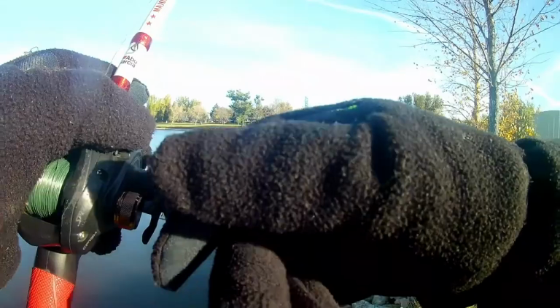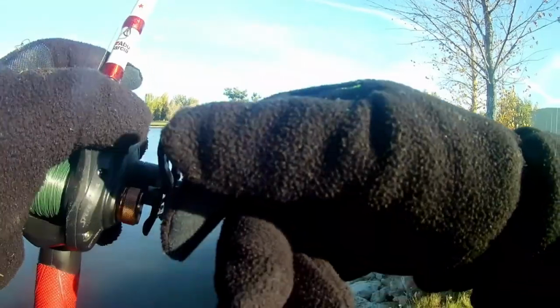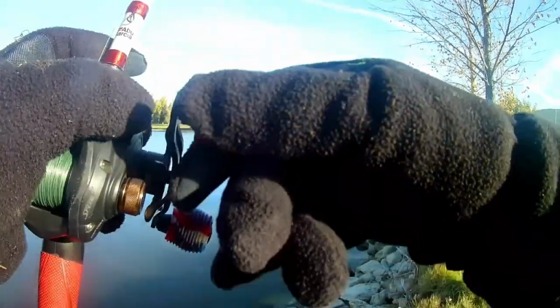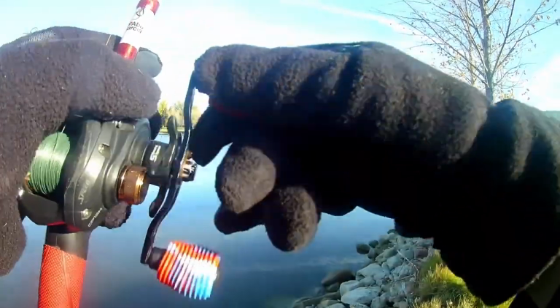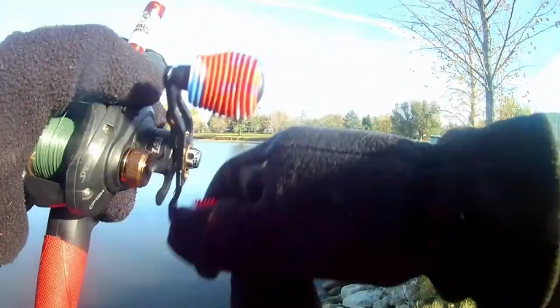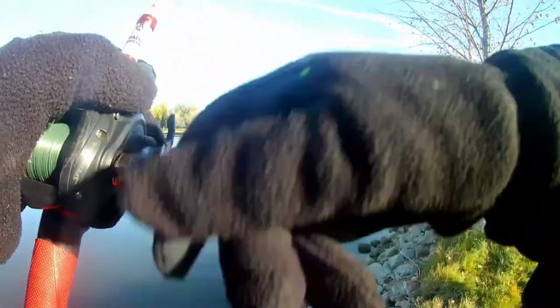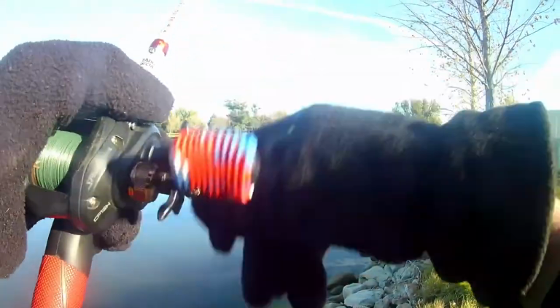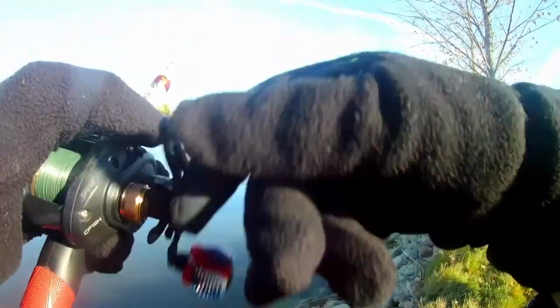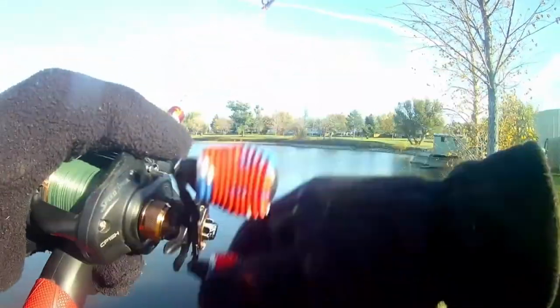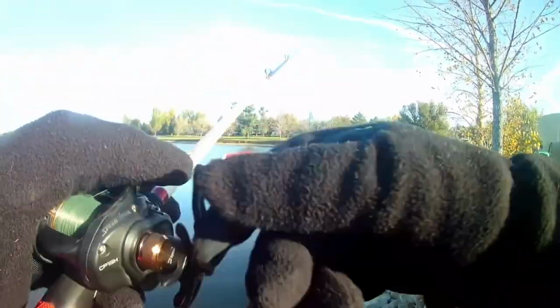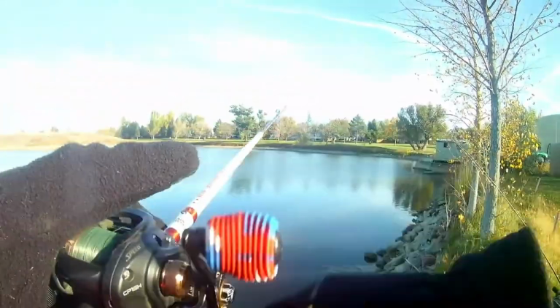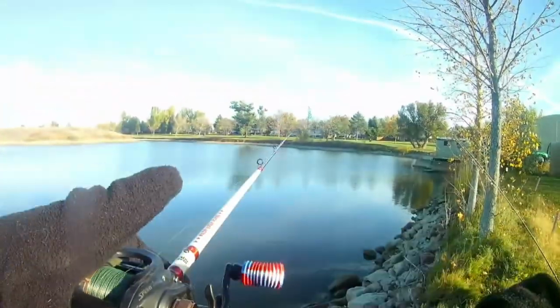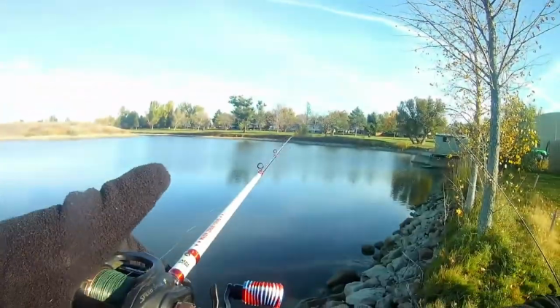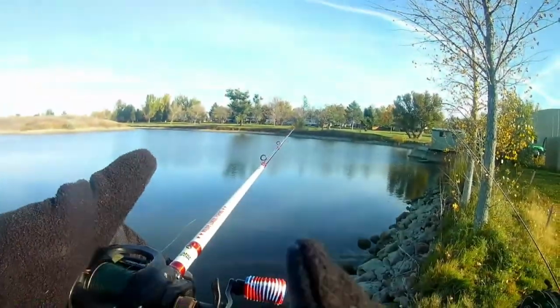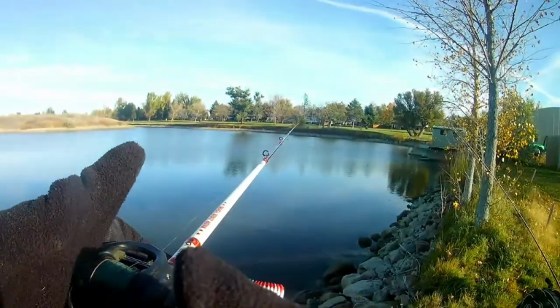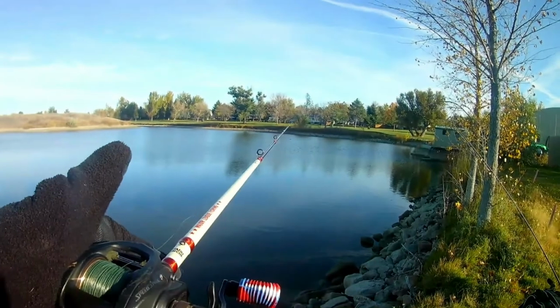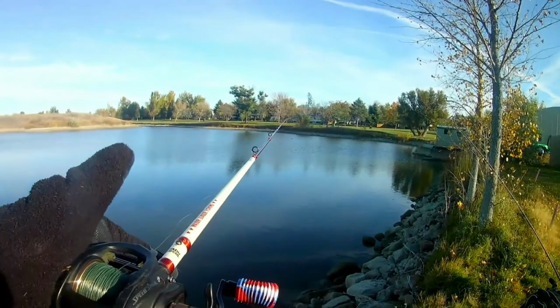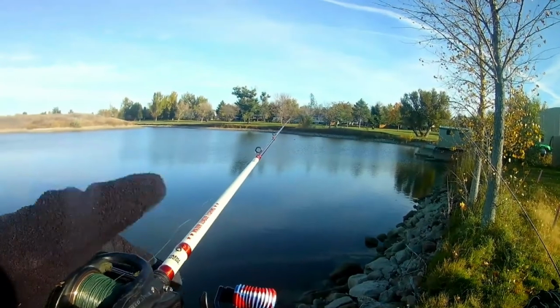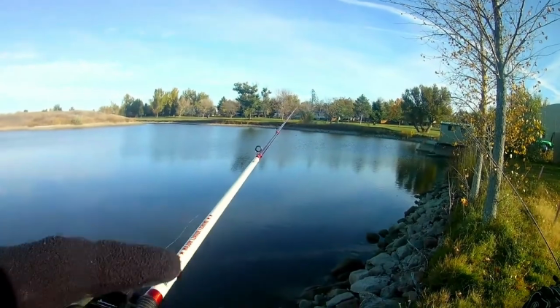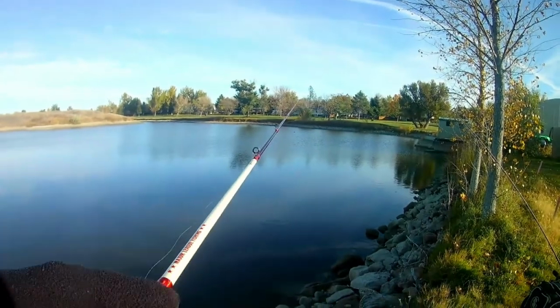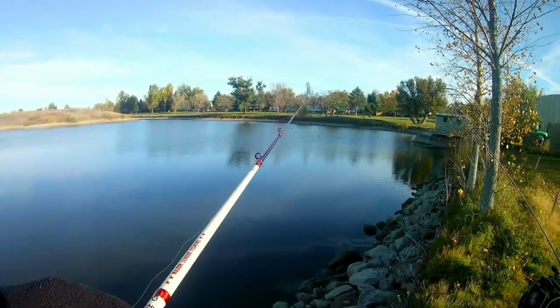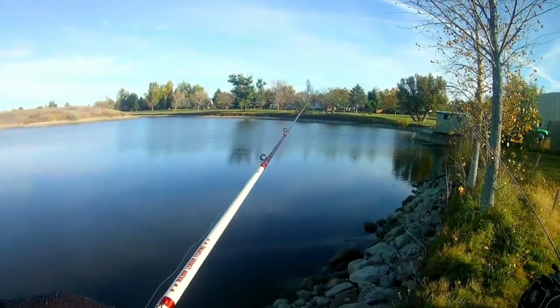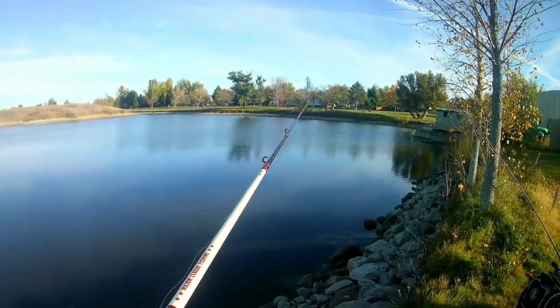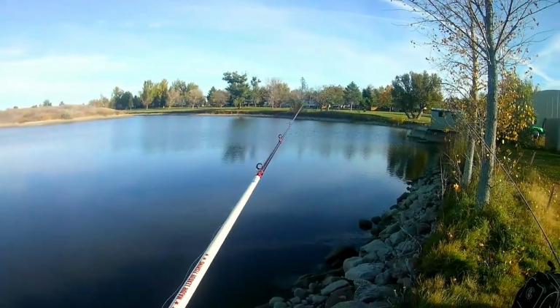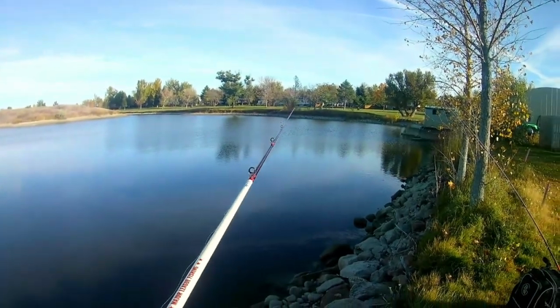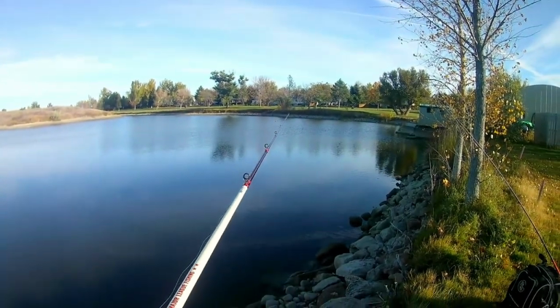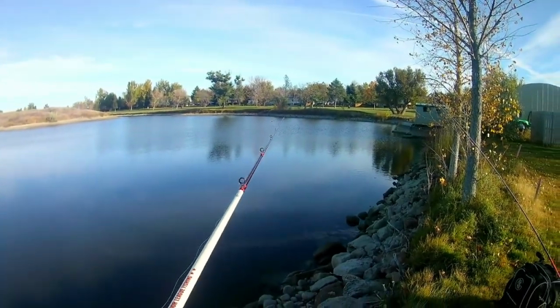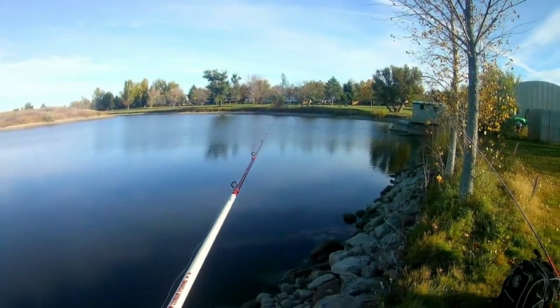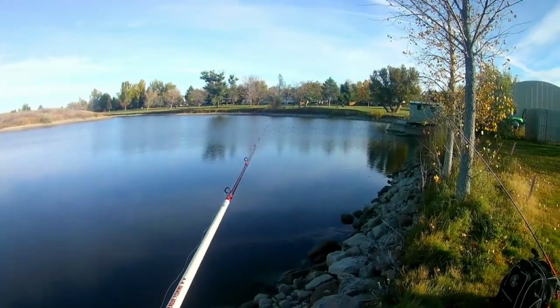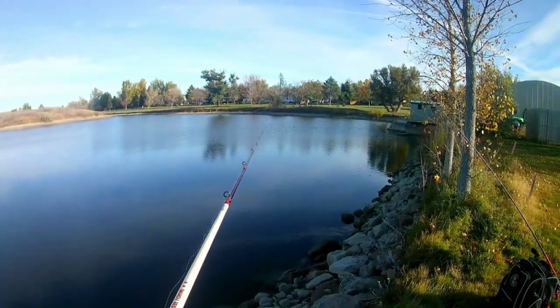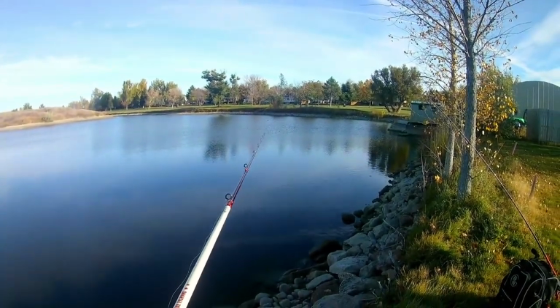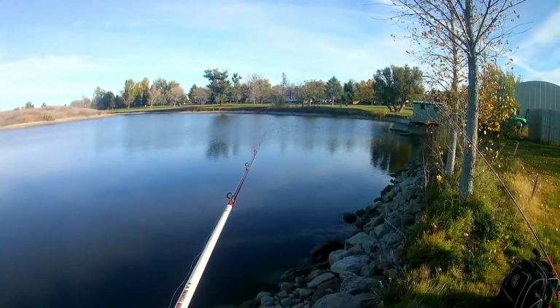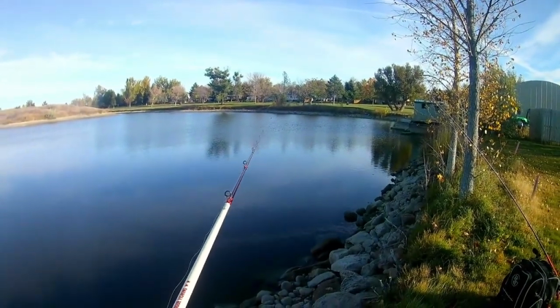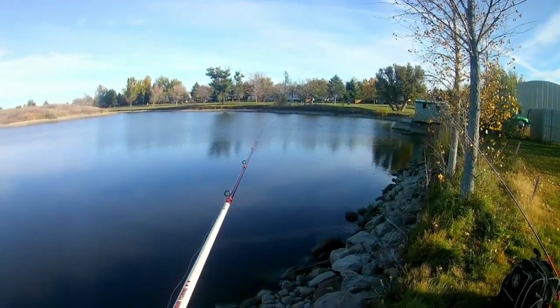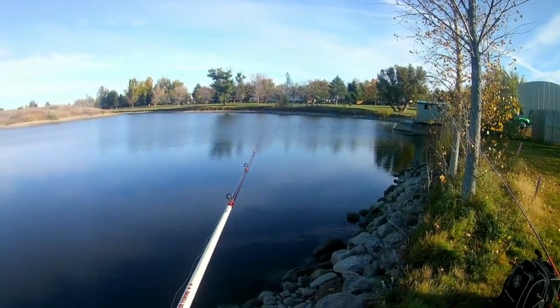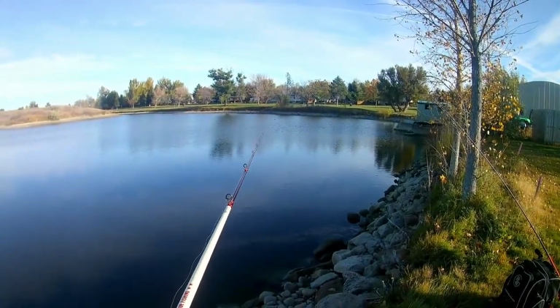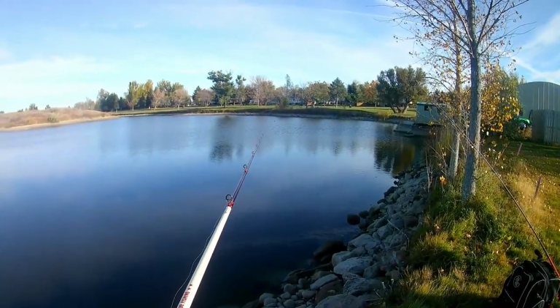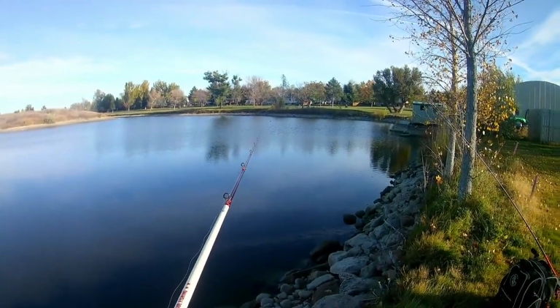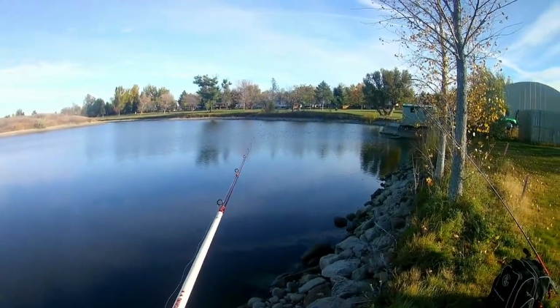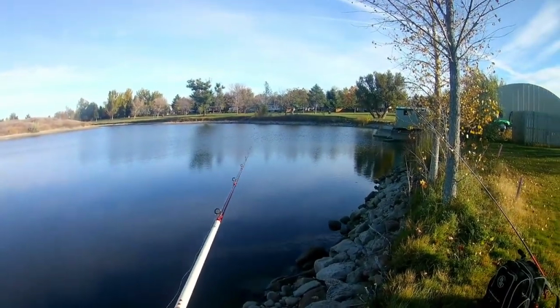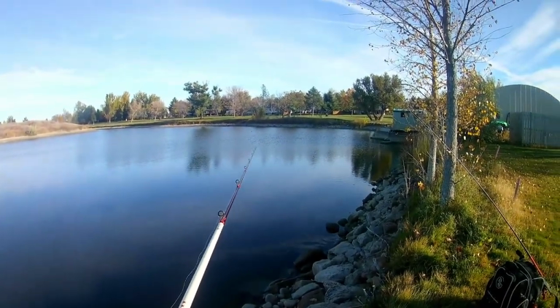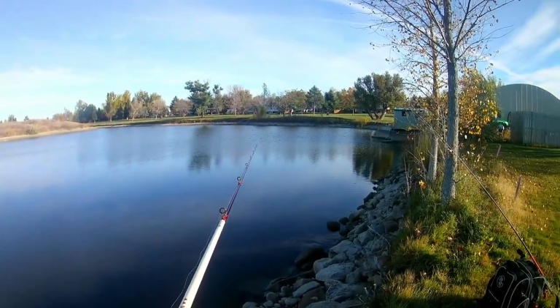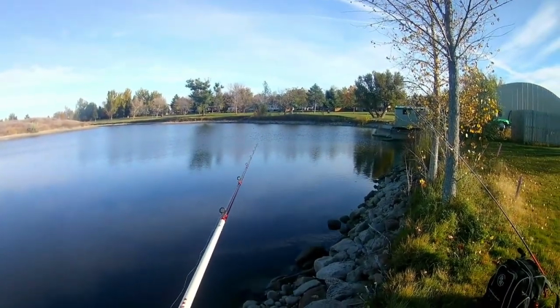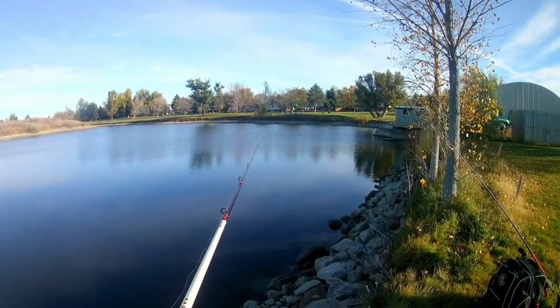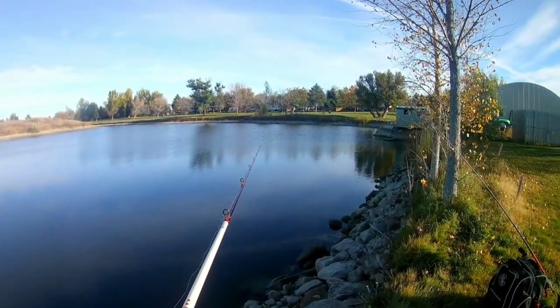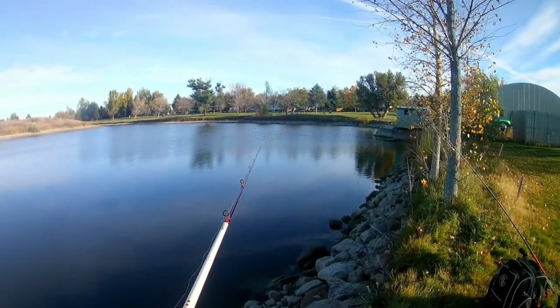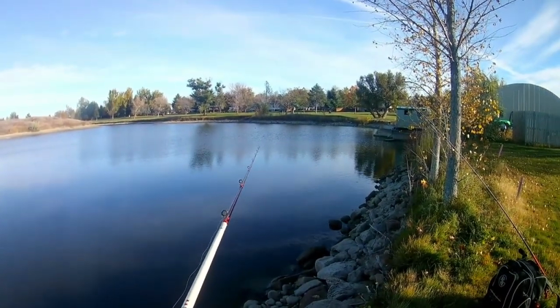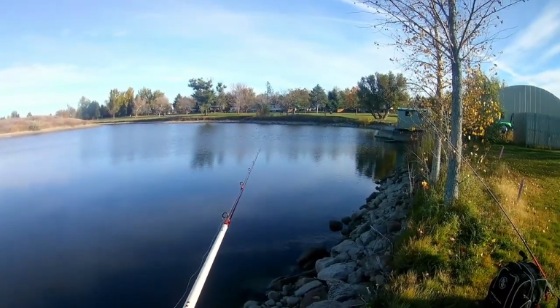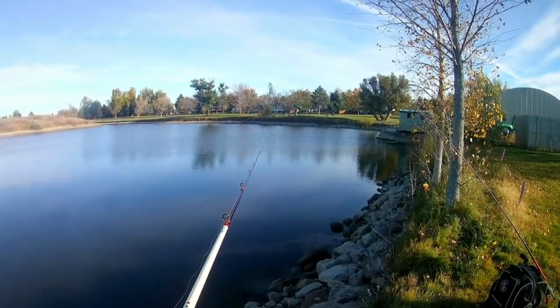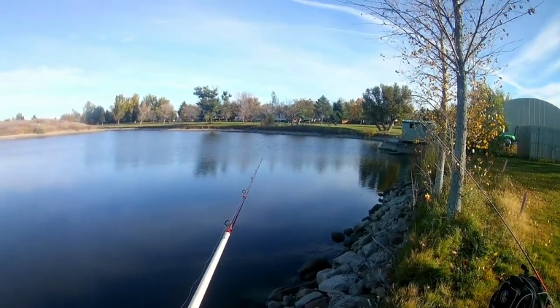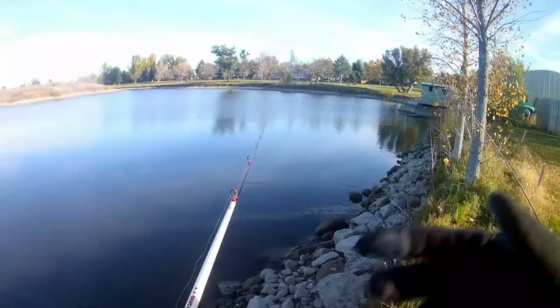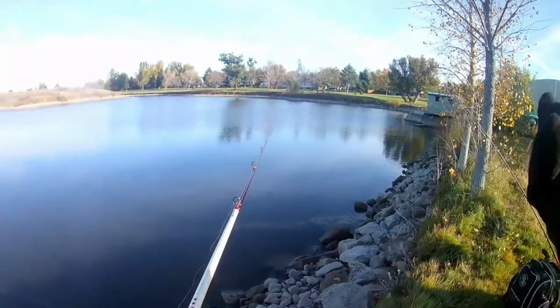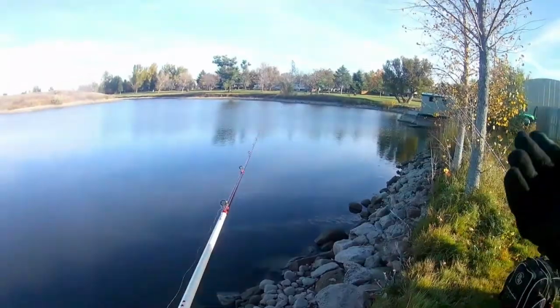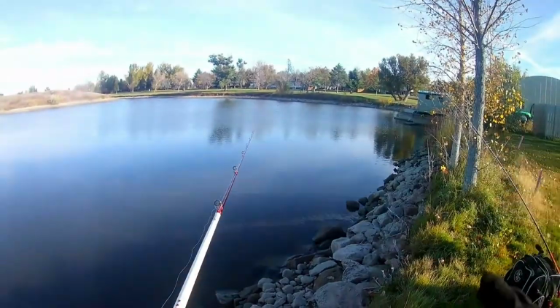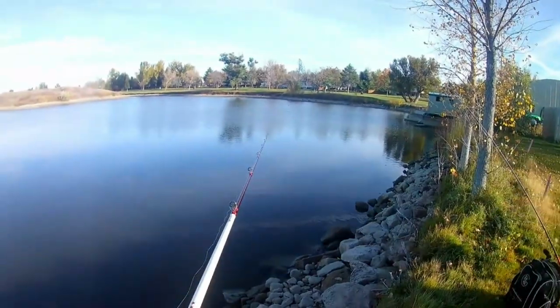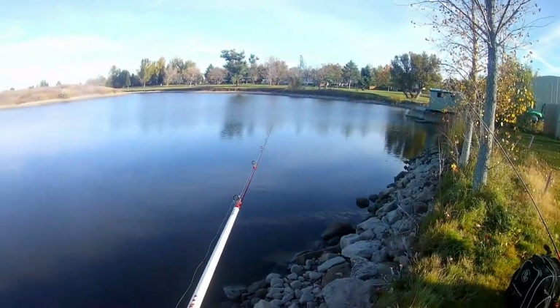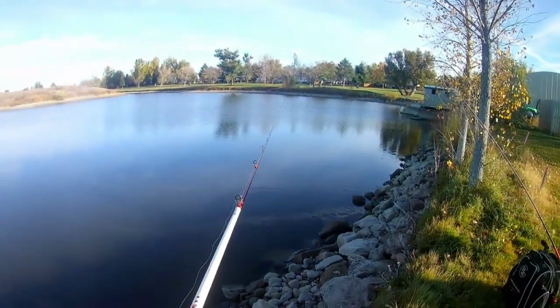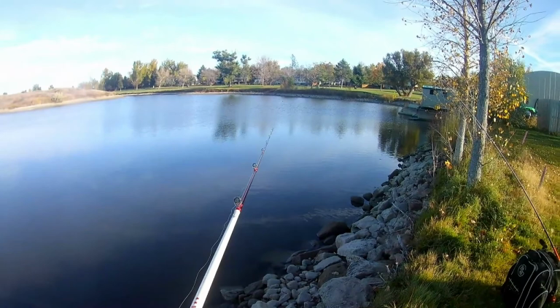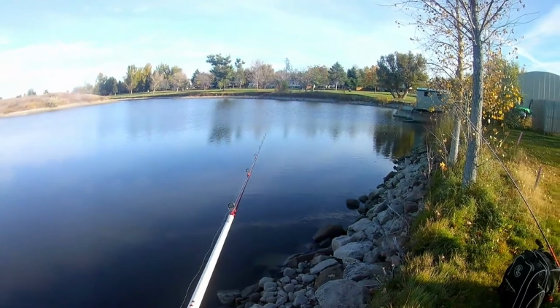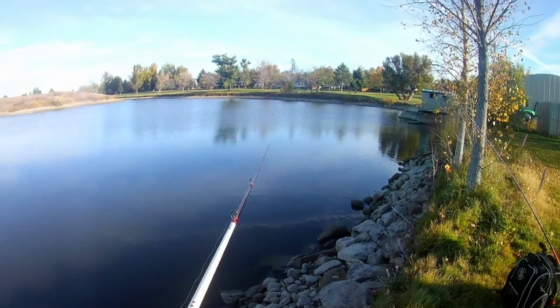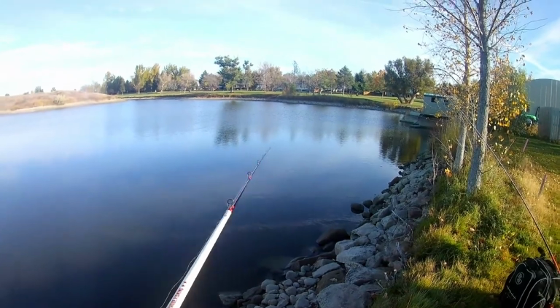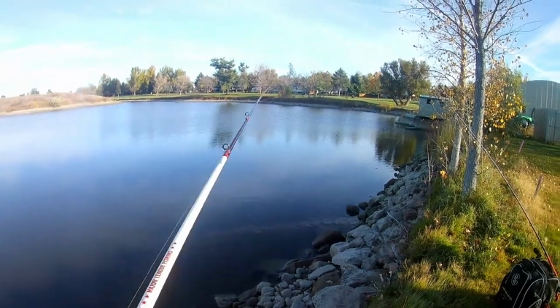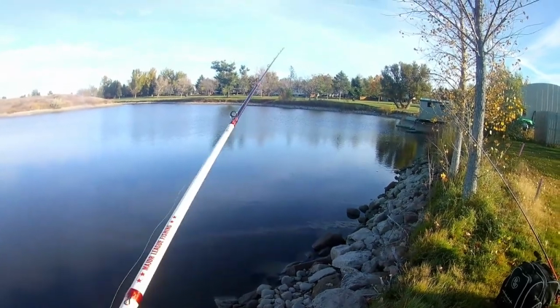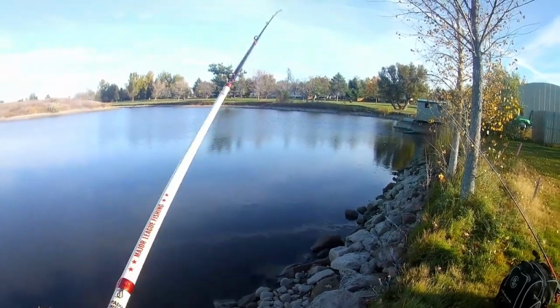There's a rock down there — felt just like a fish. I was like, oh my god, I actually got one. Unfortunately I don't.